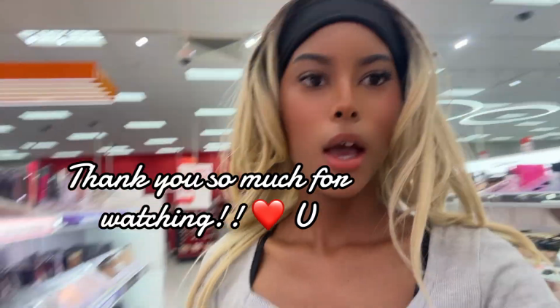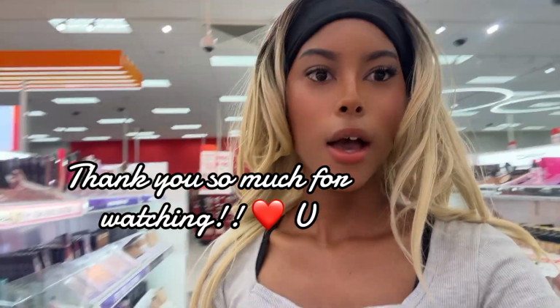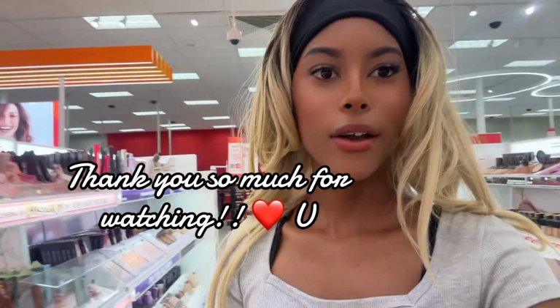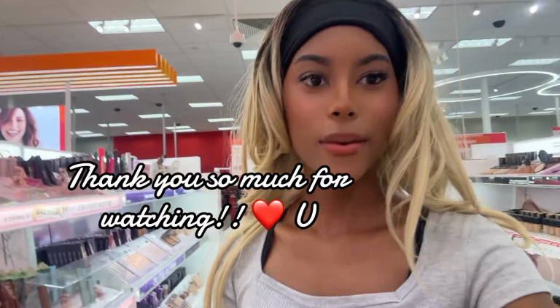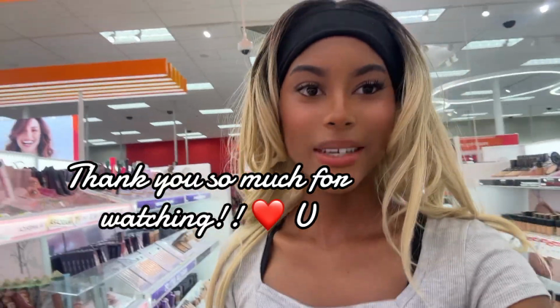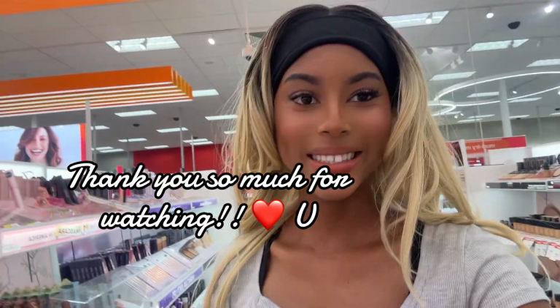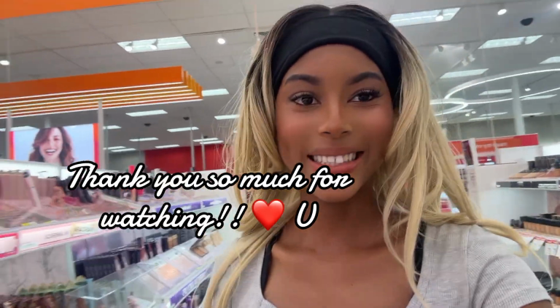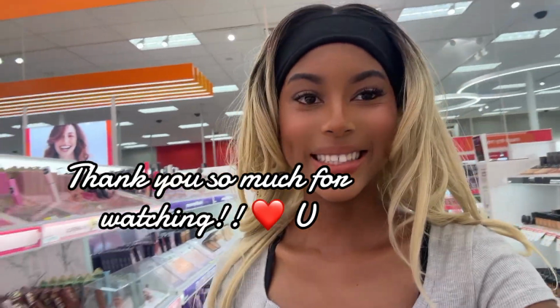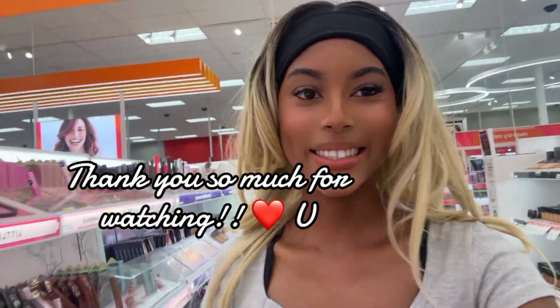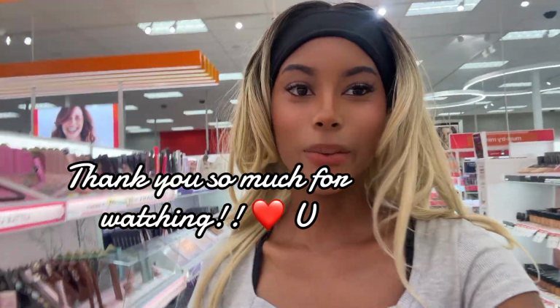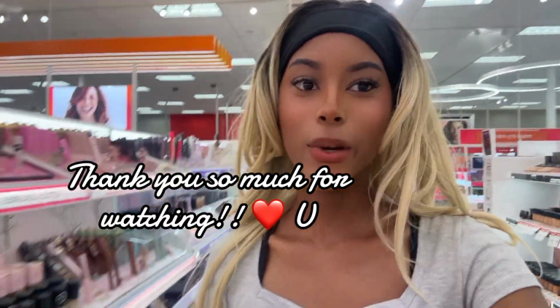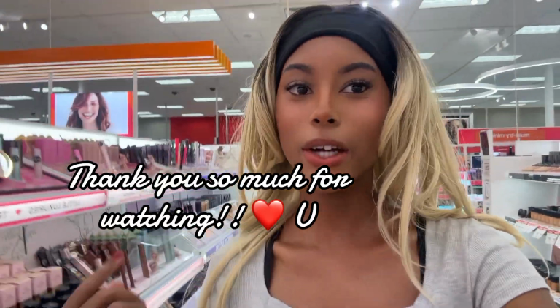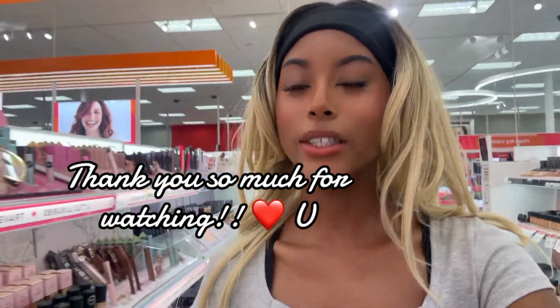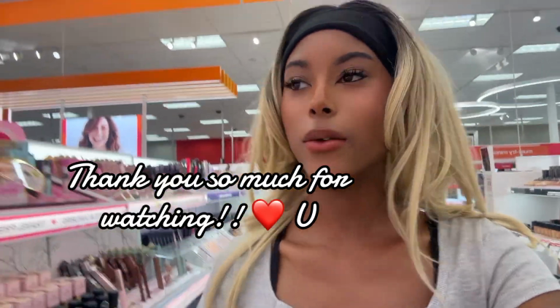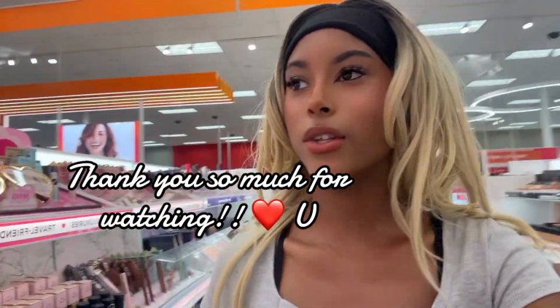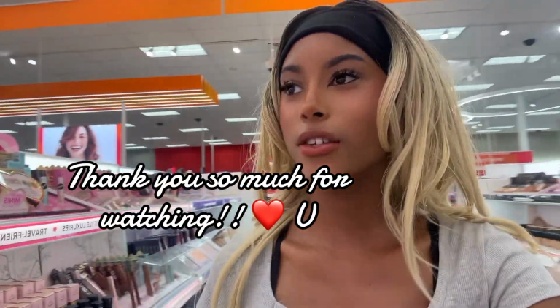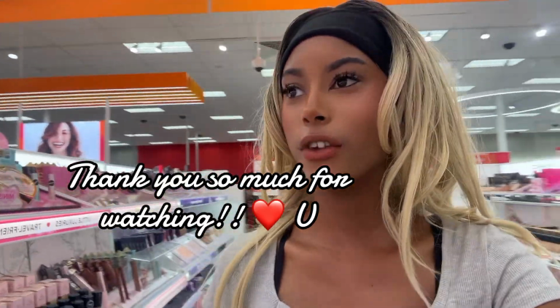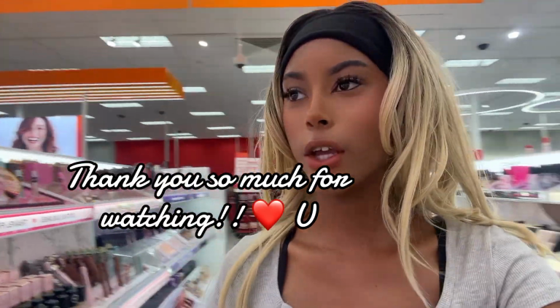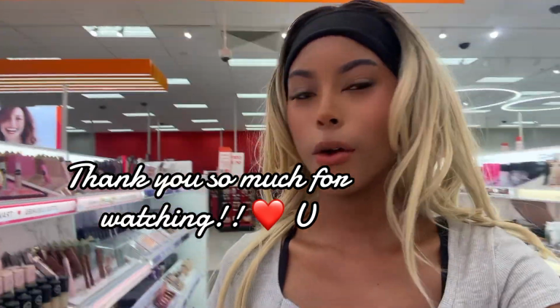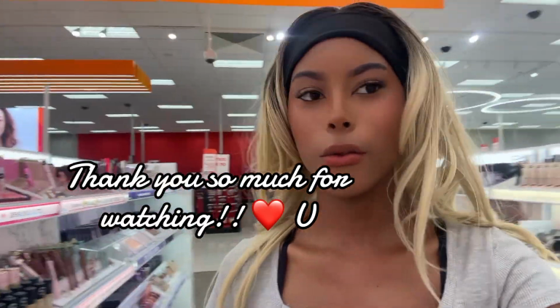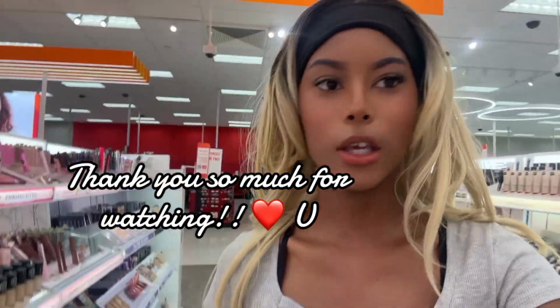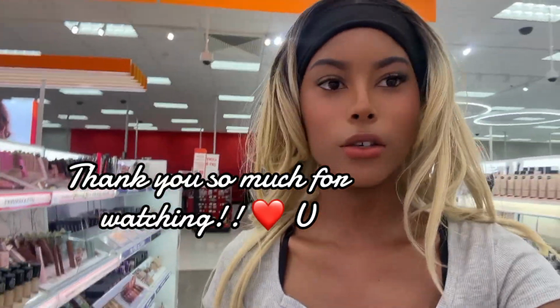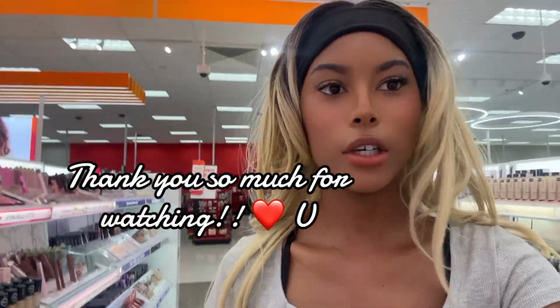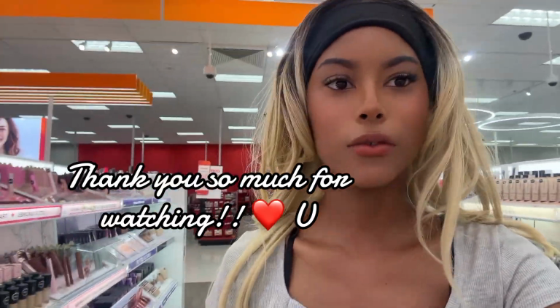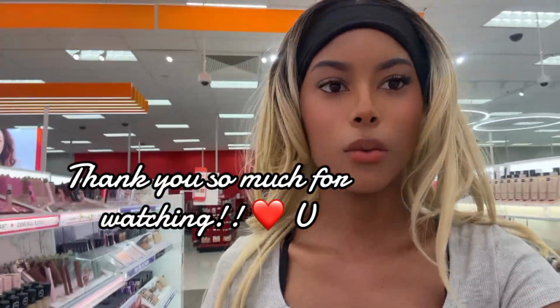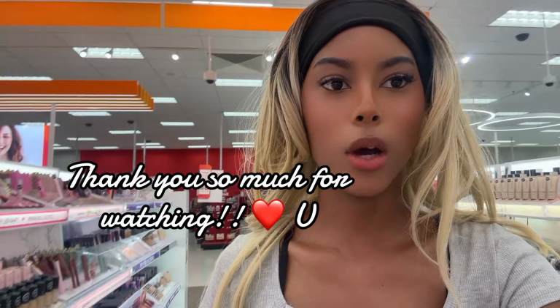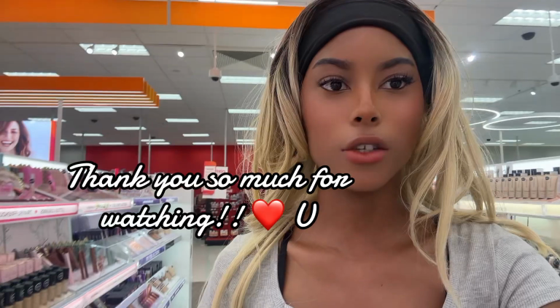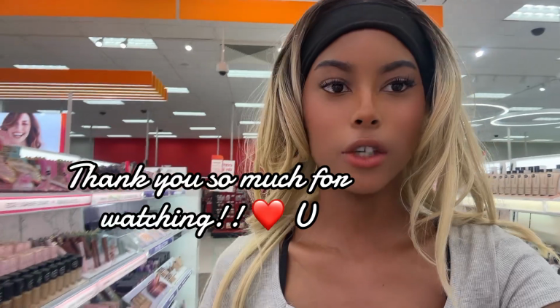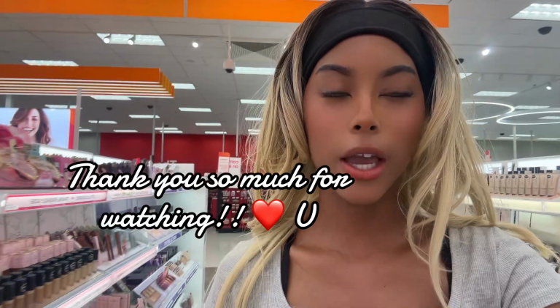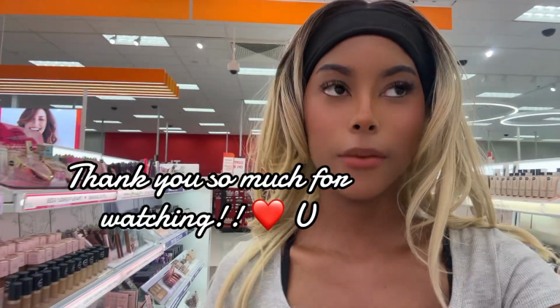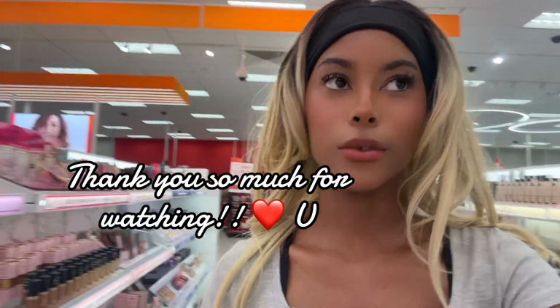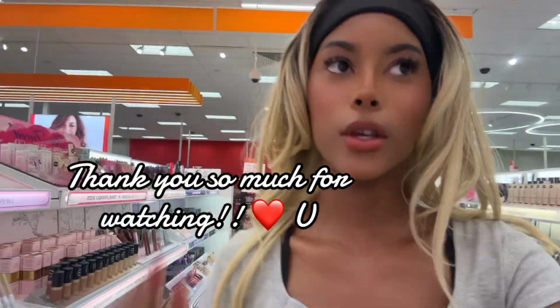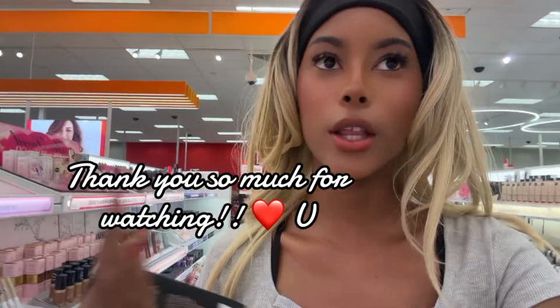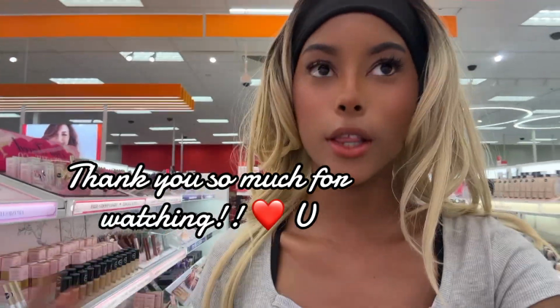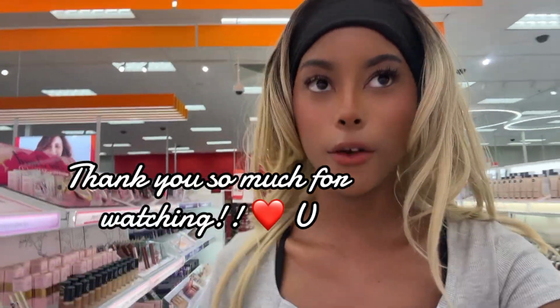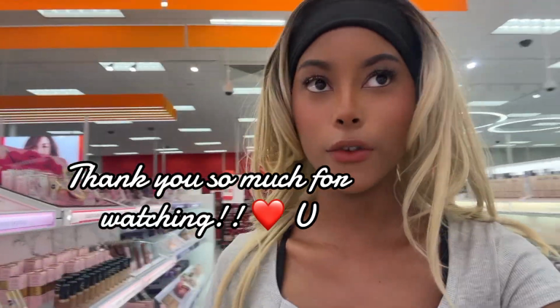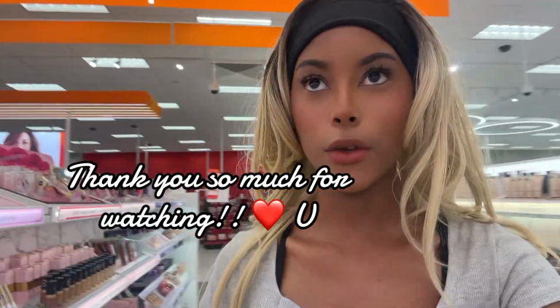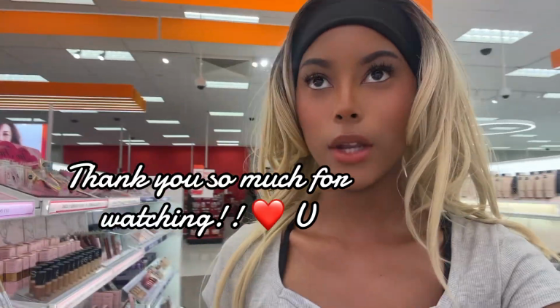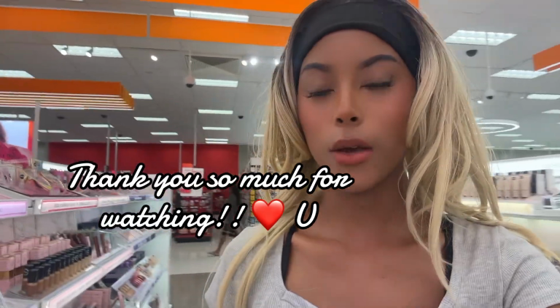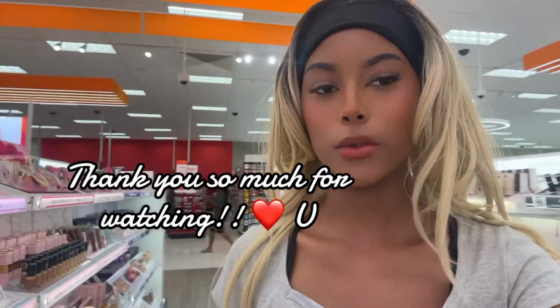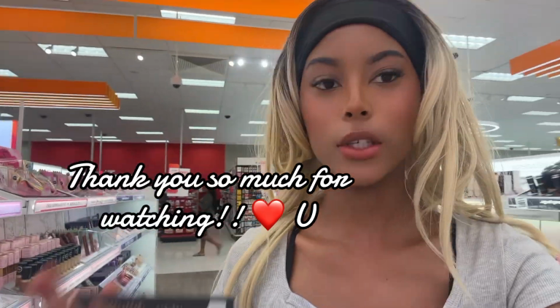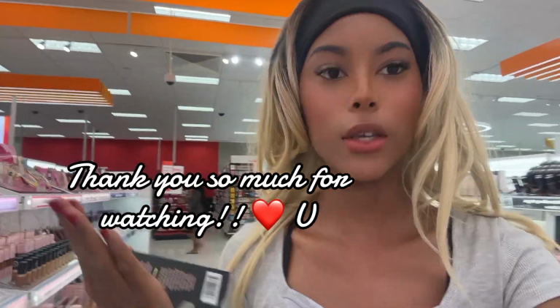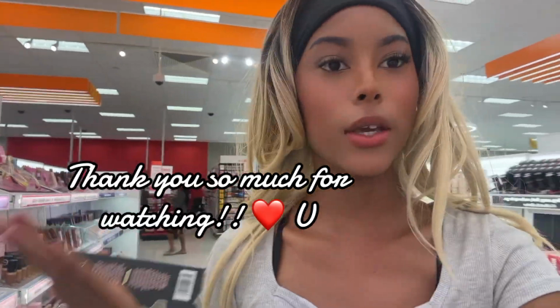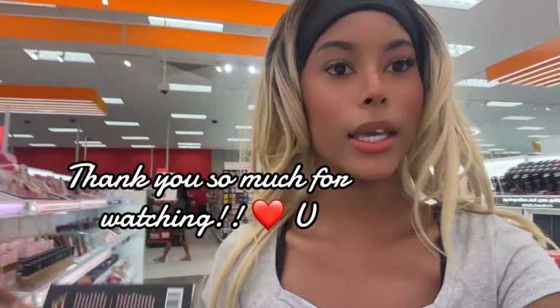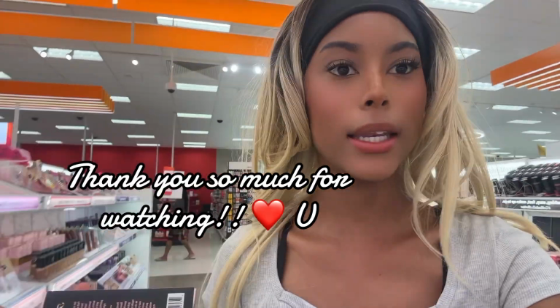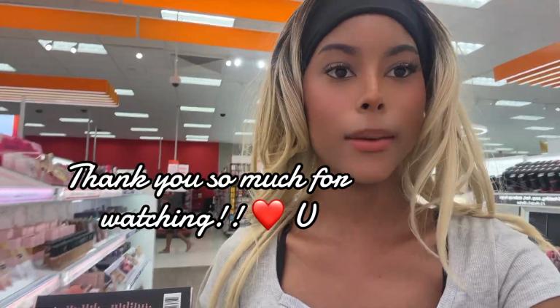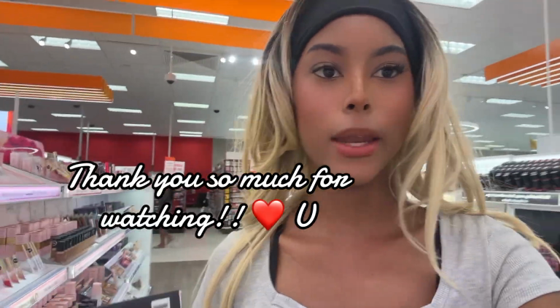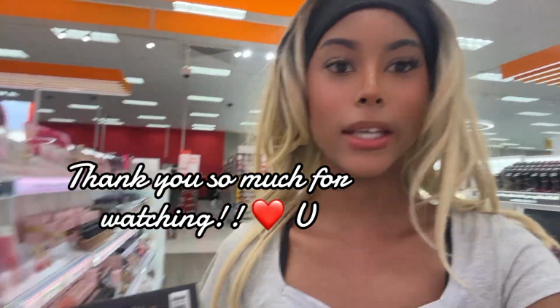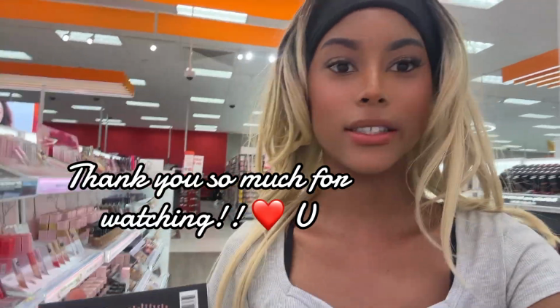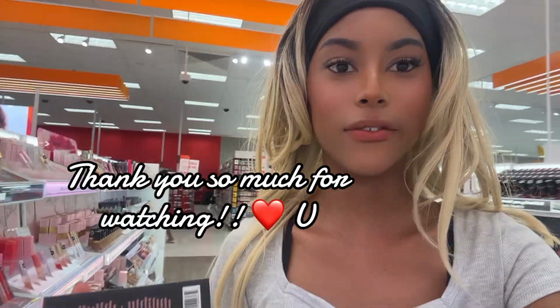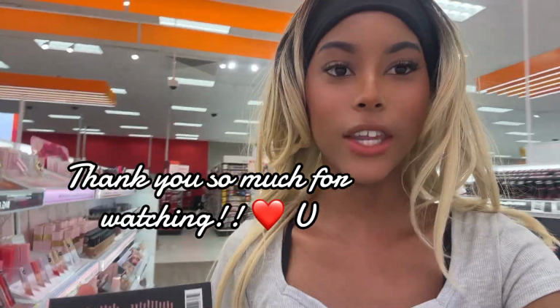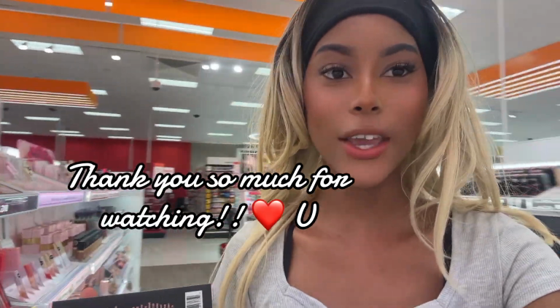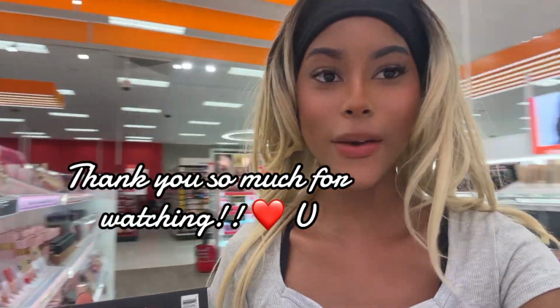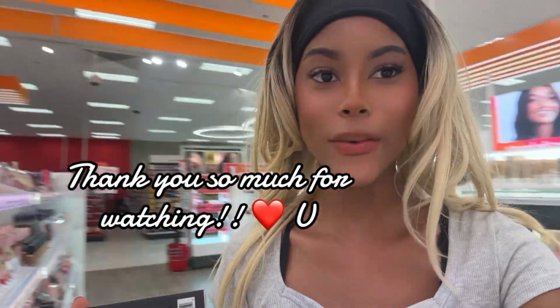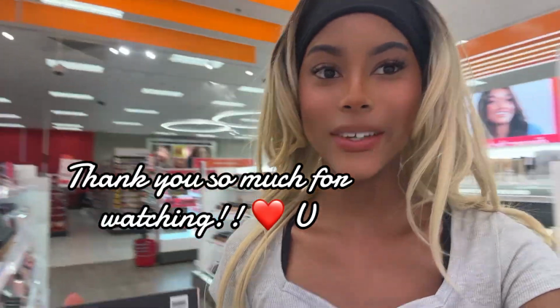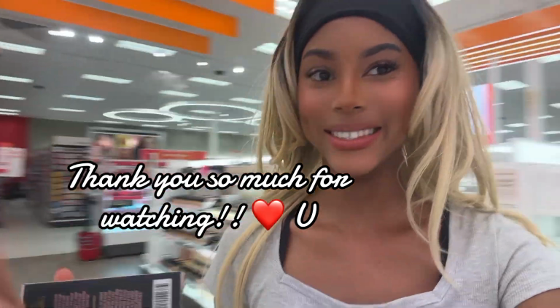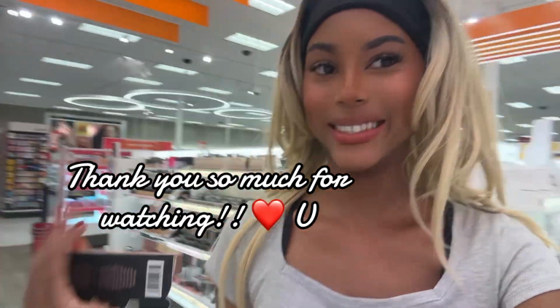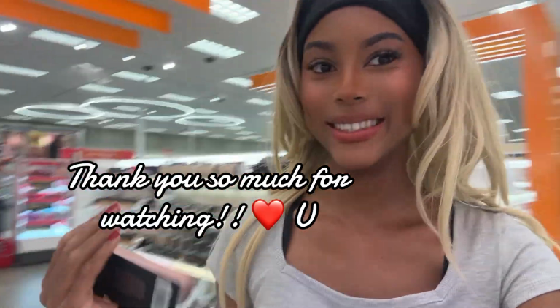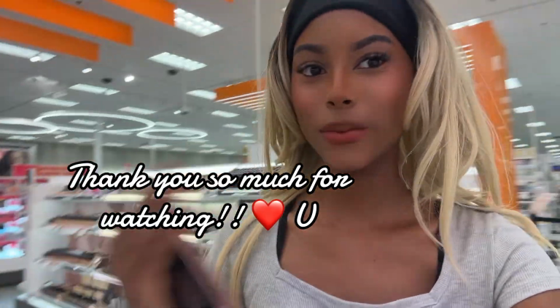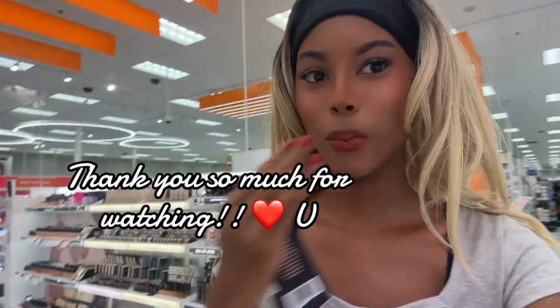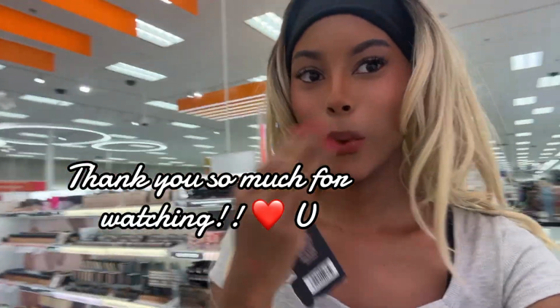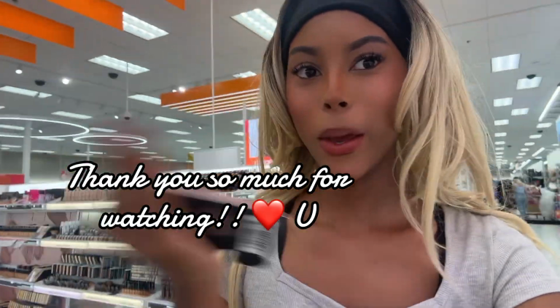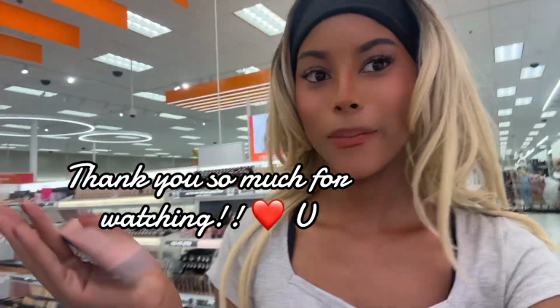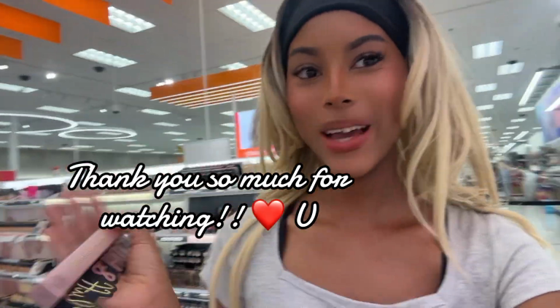Okay besties, so we are done with this video. Thank you guys for watching — I absolutely love you and I will see you again in my next video. Bye!